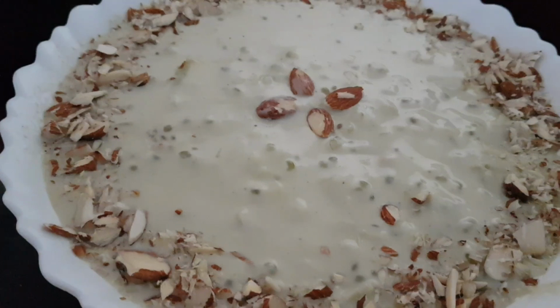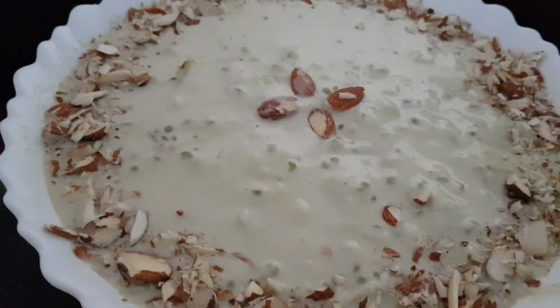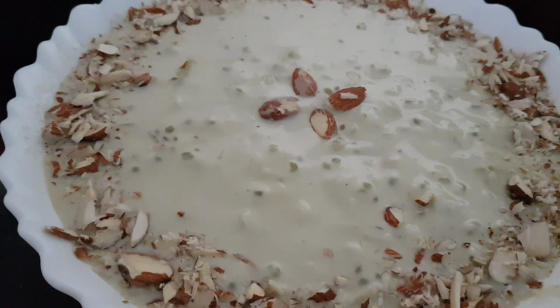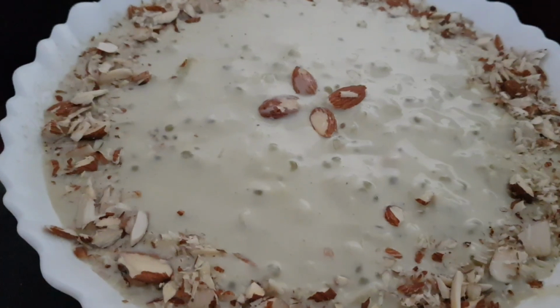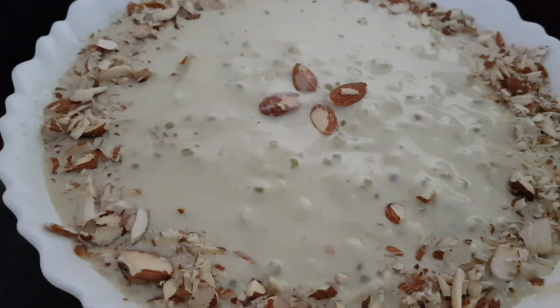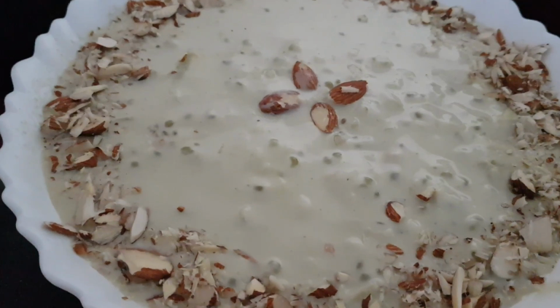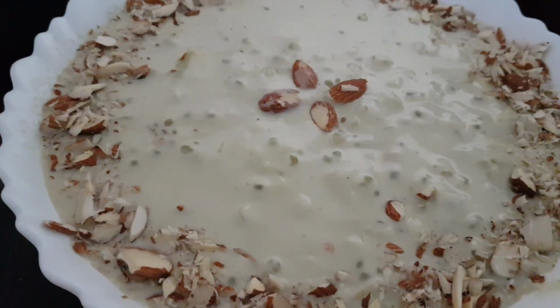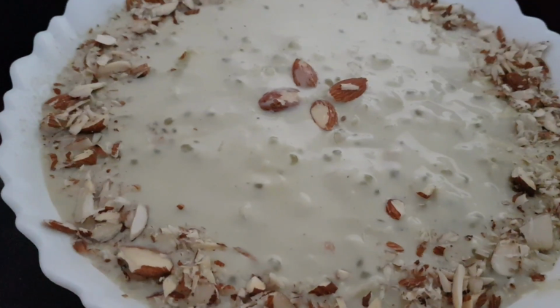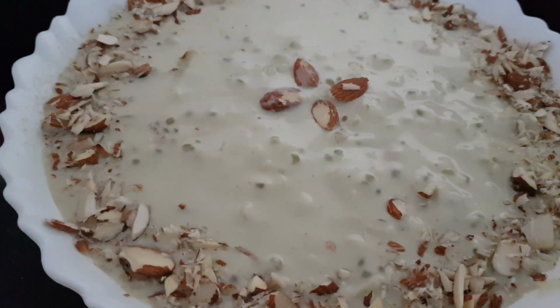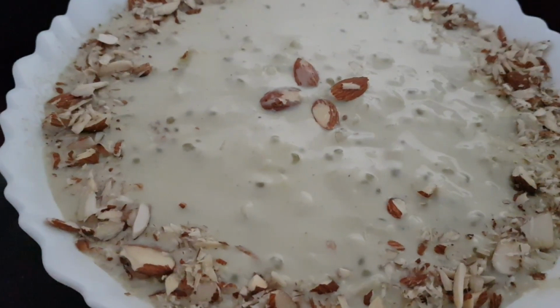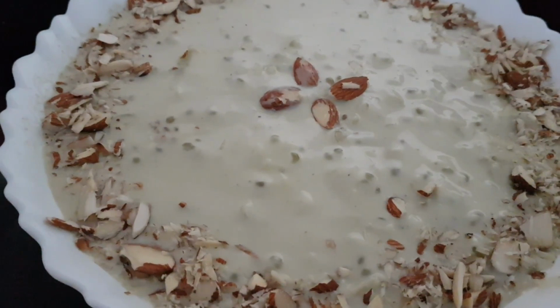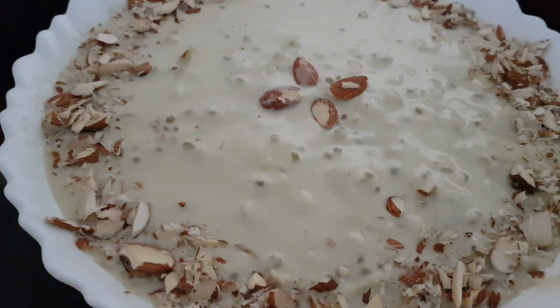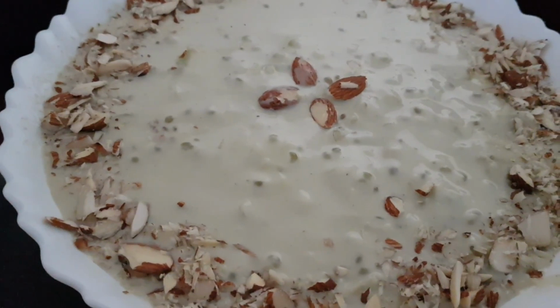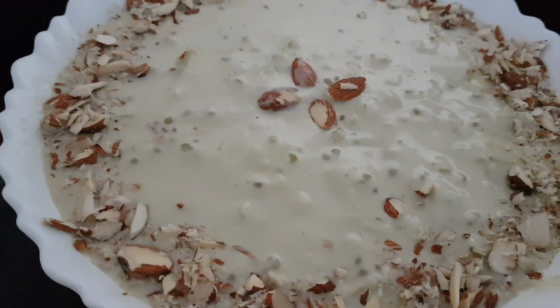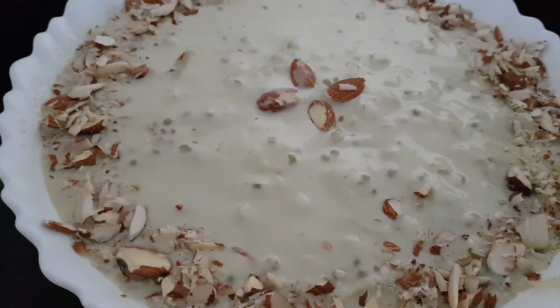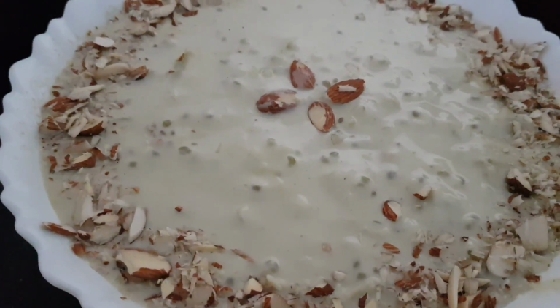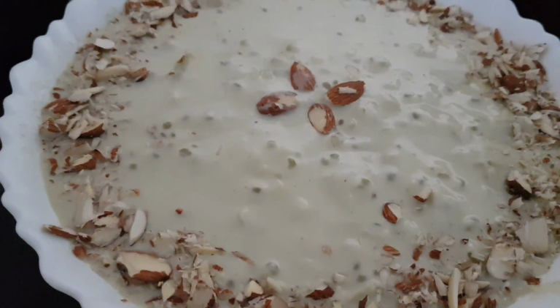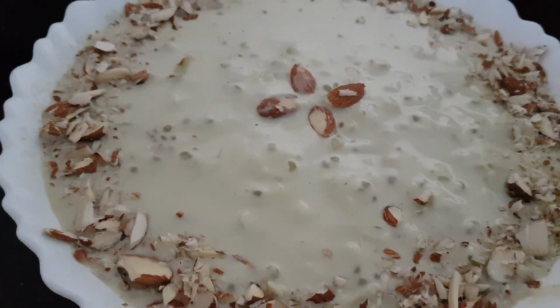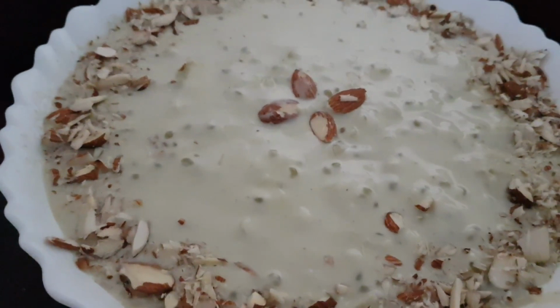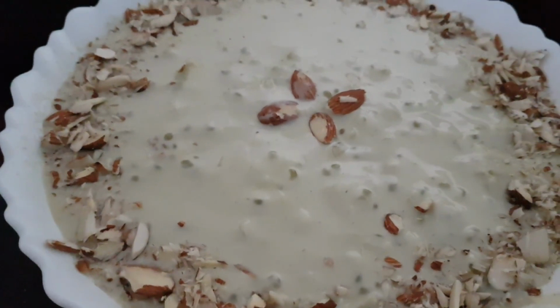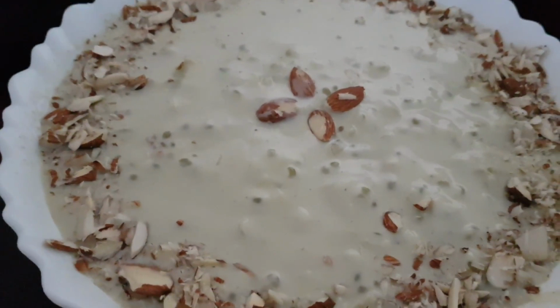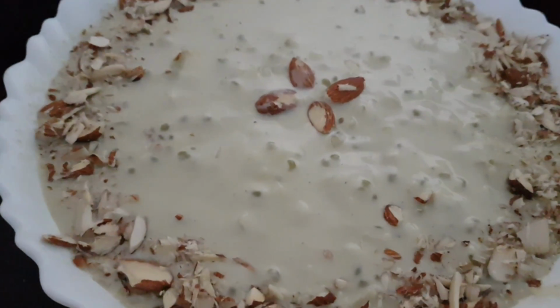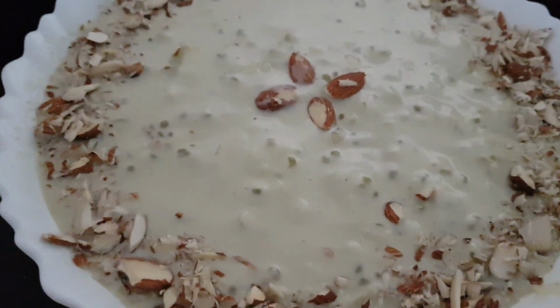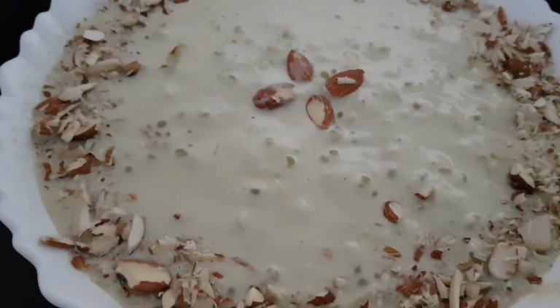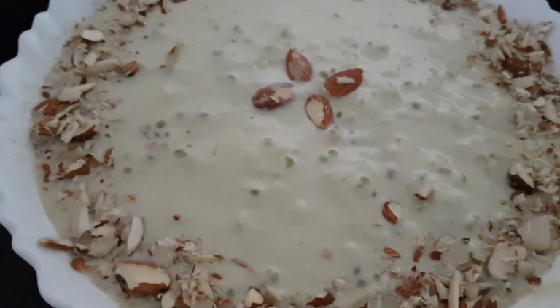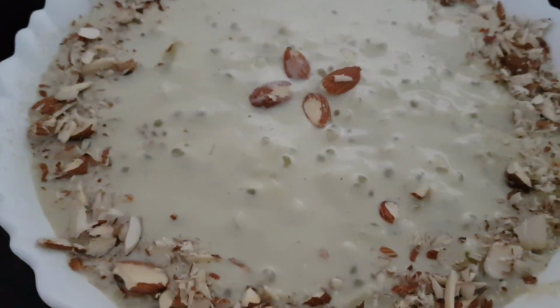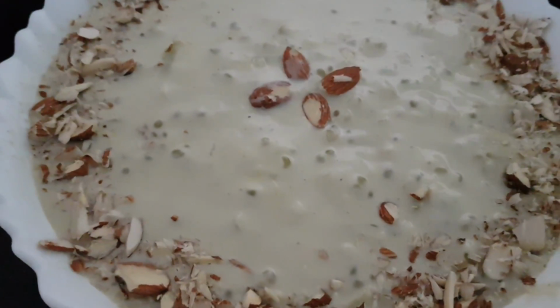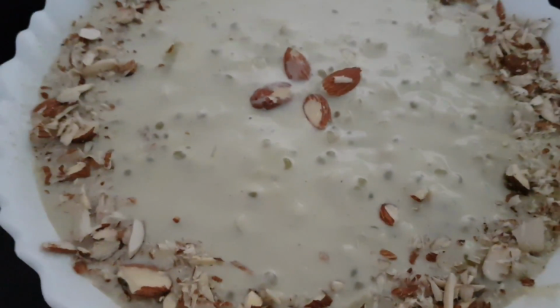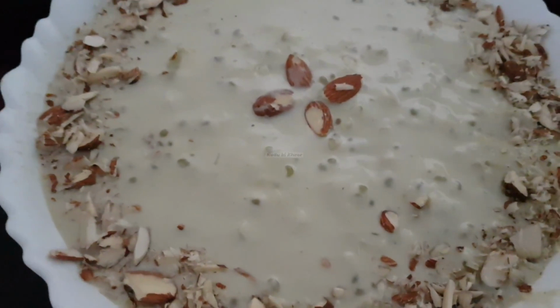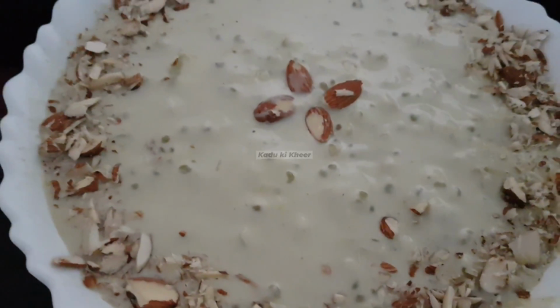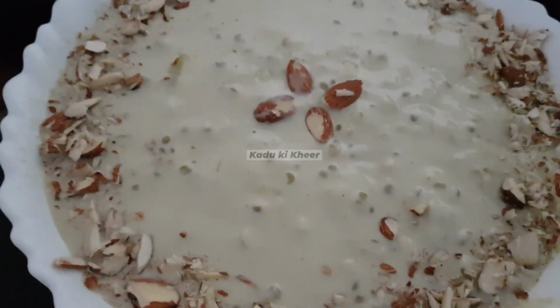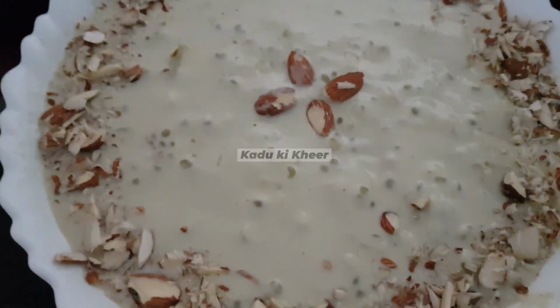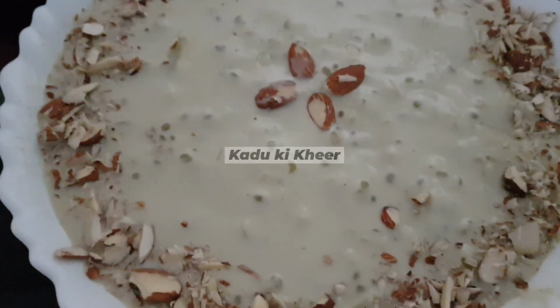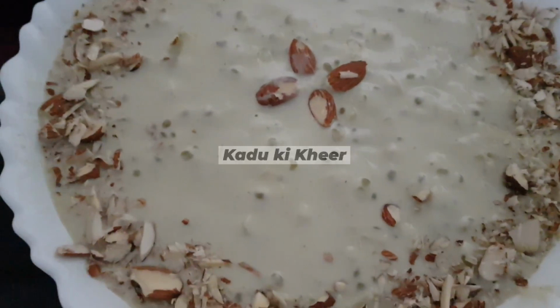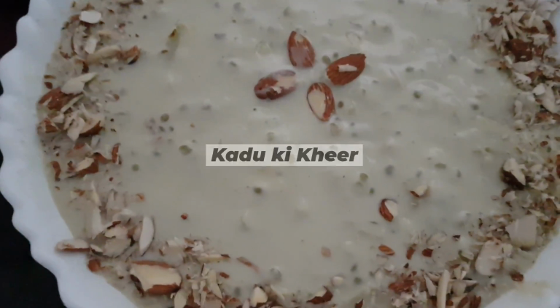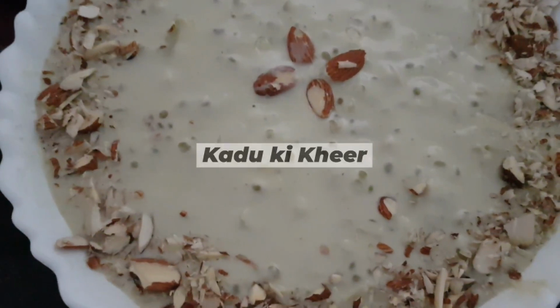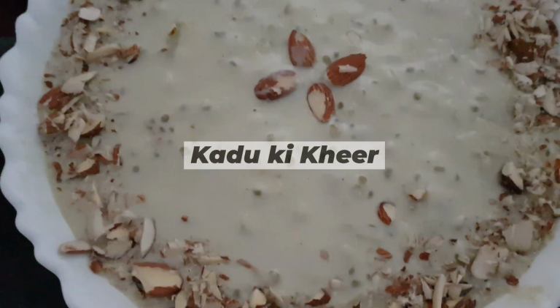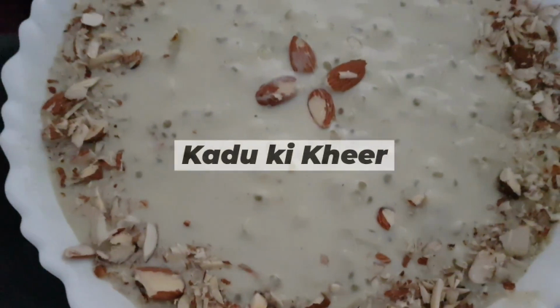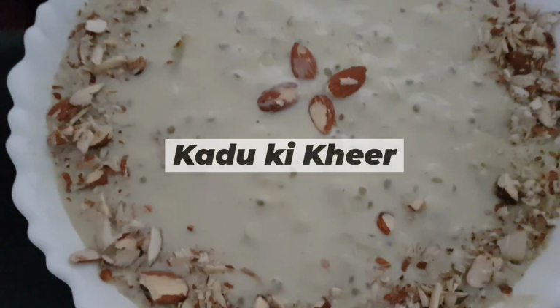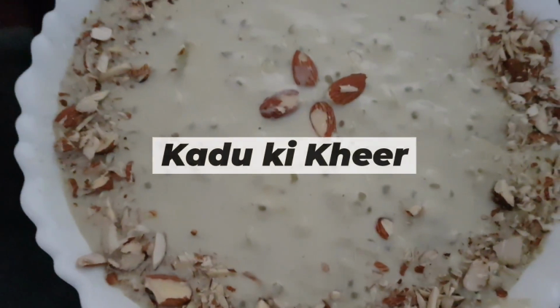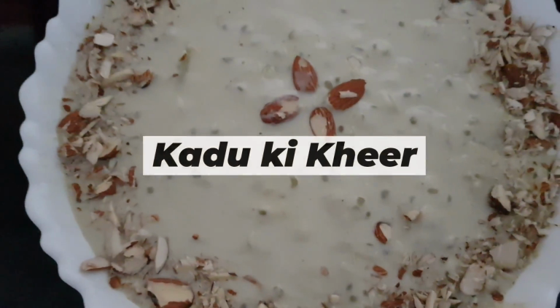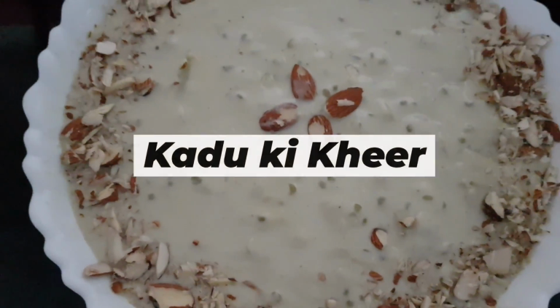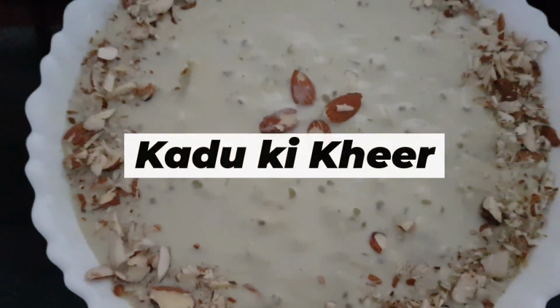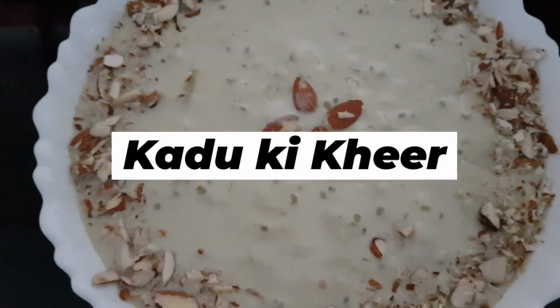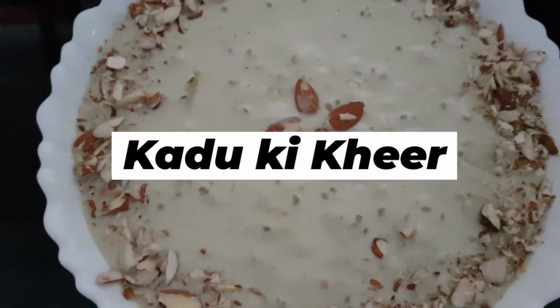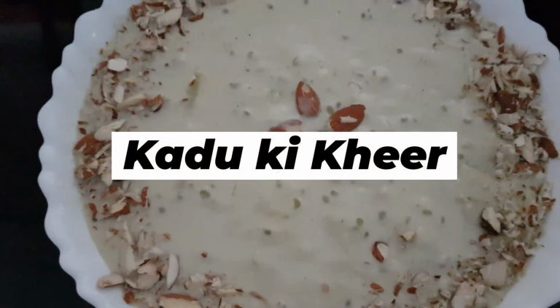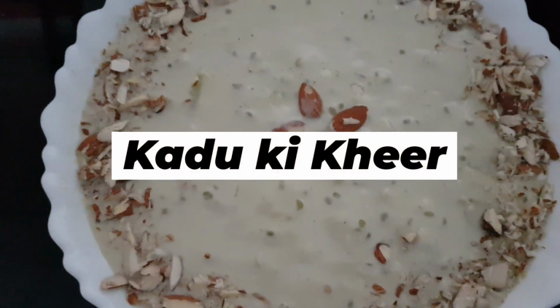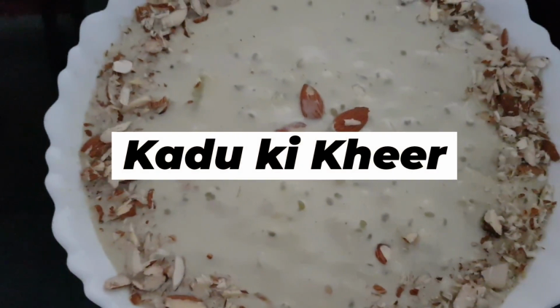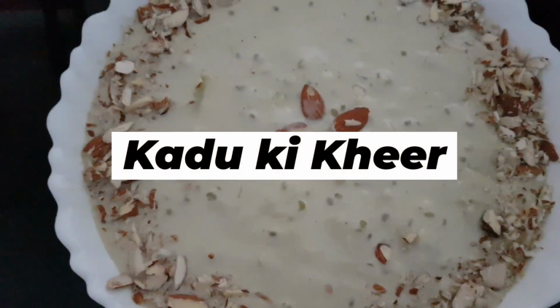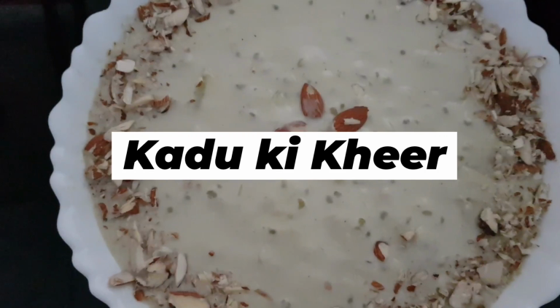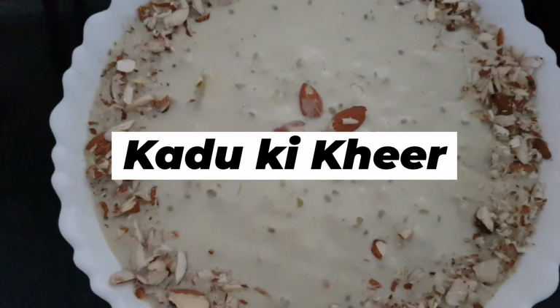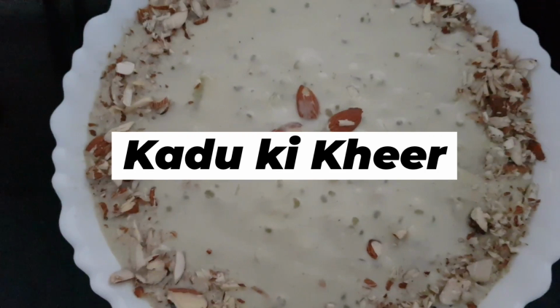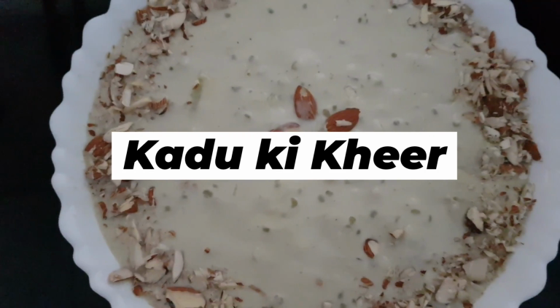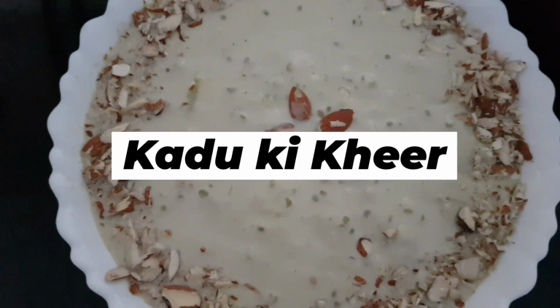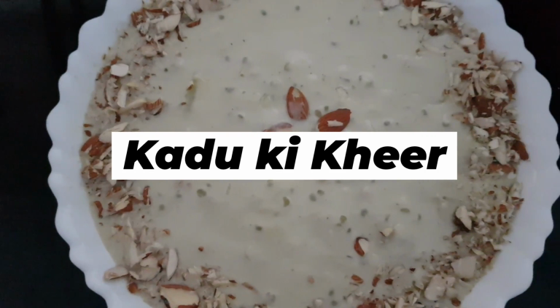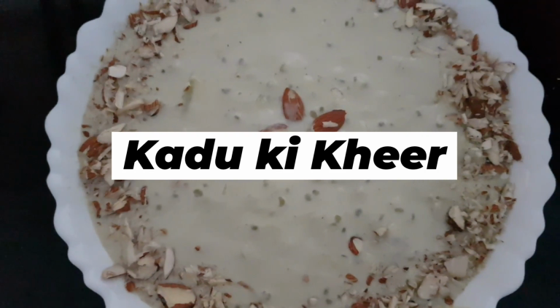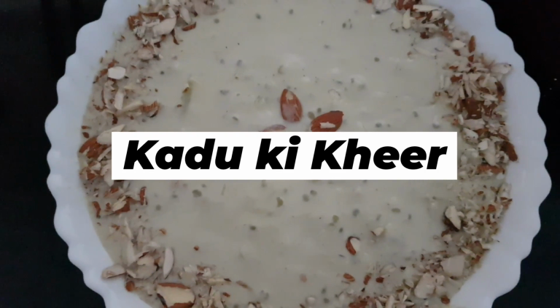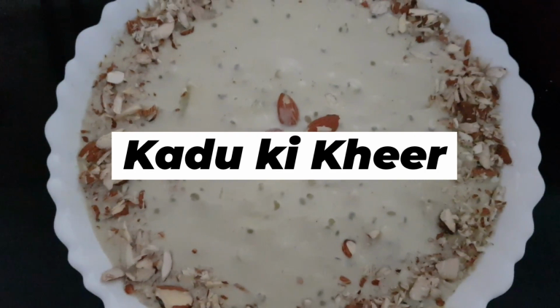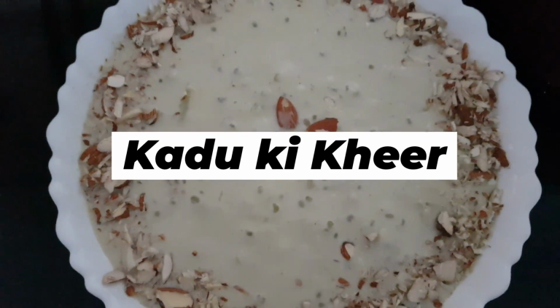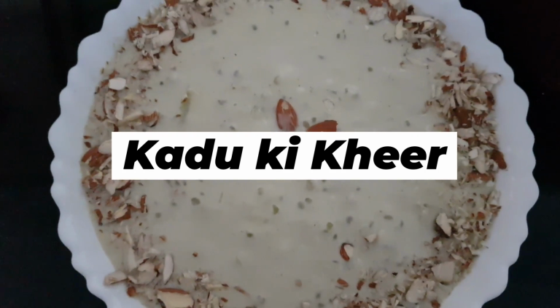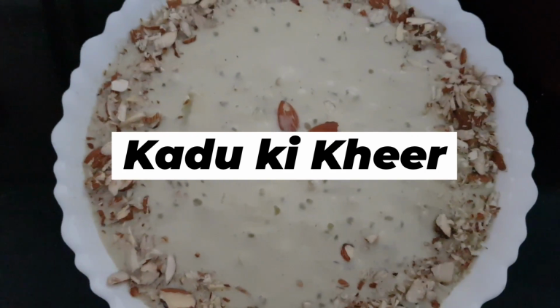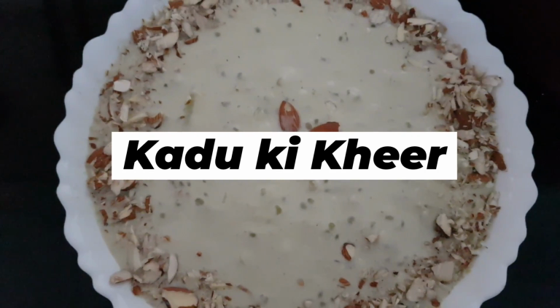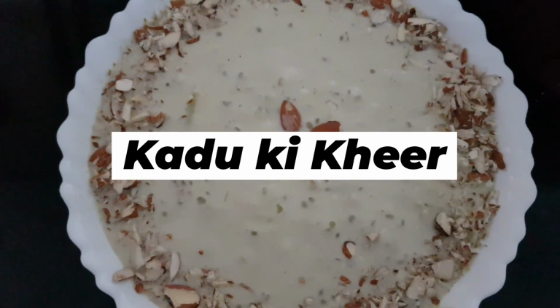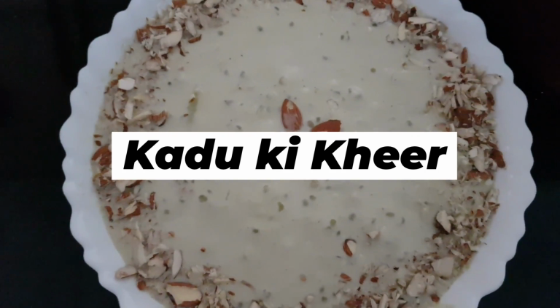Assalamu alaikum warahmatullahi wabarakatuh. Today's recipe is kaddu ki kheer, that is bottle gourd kheer.